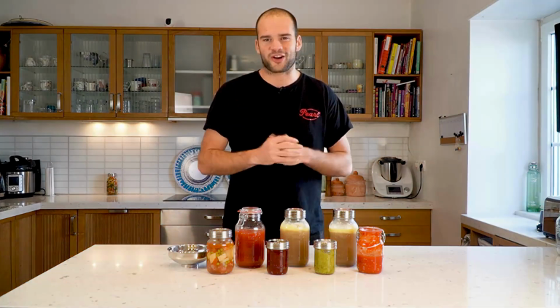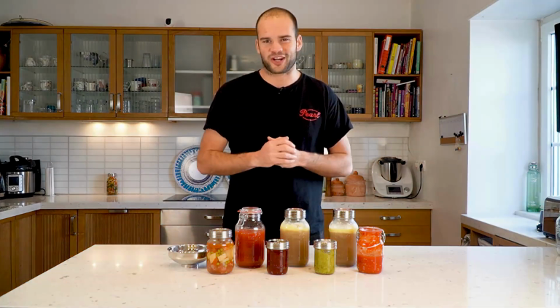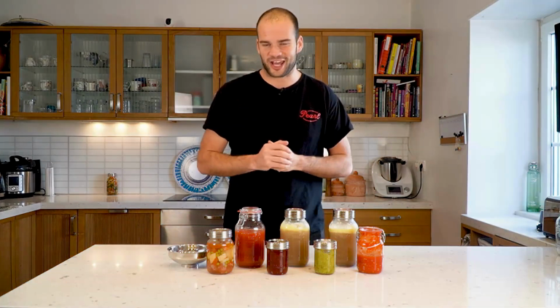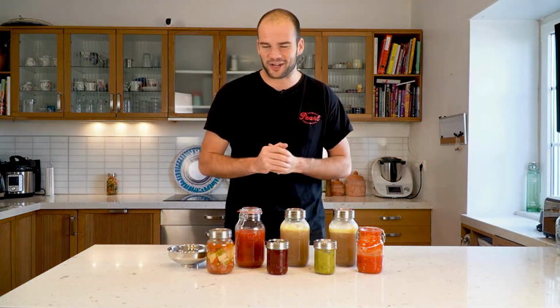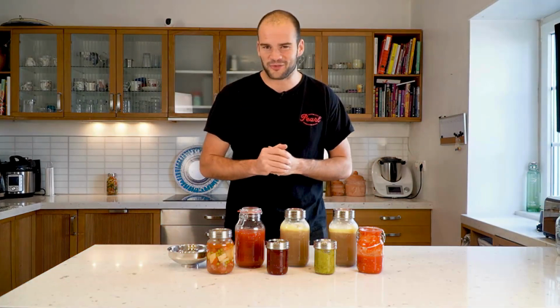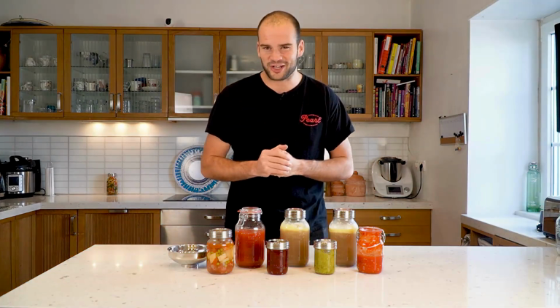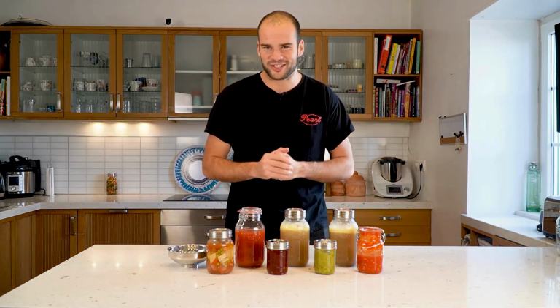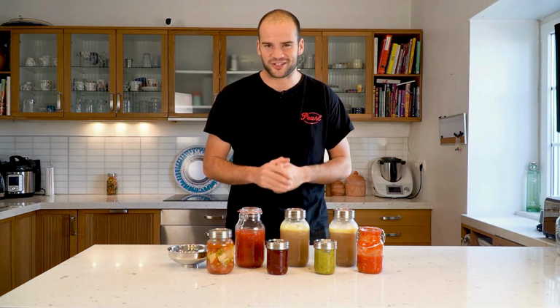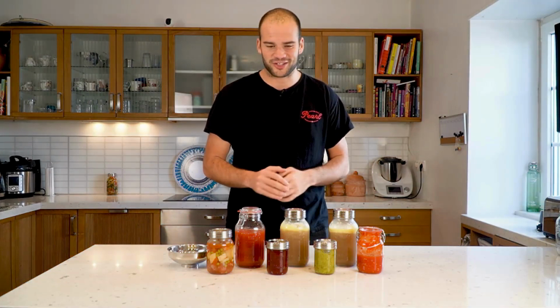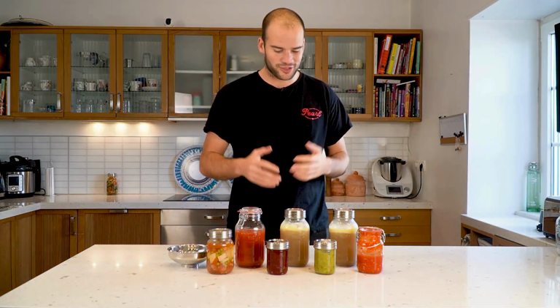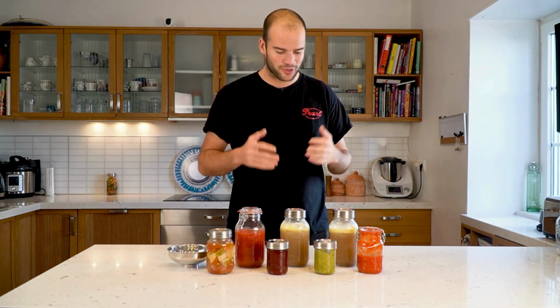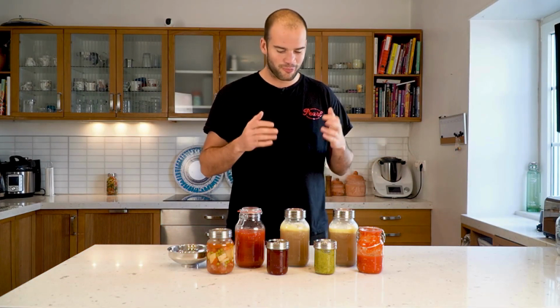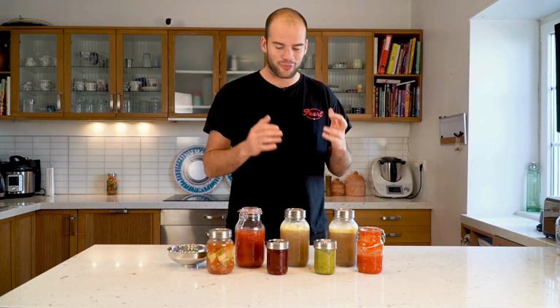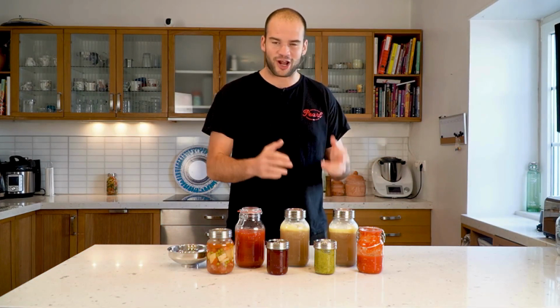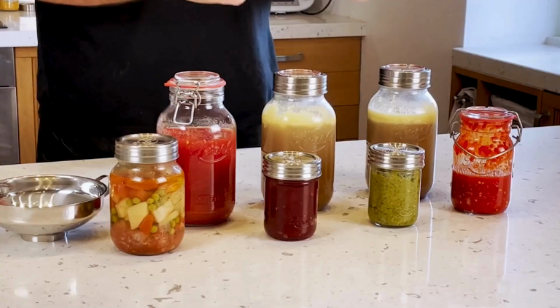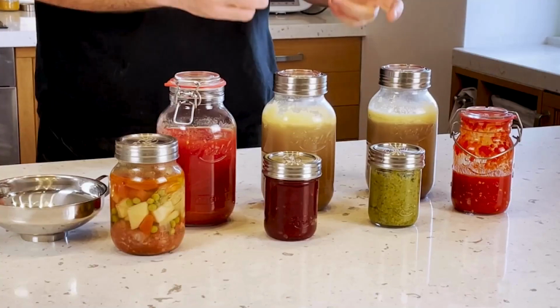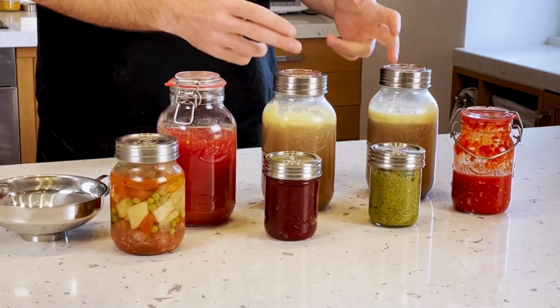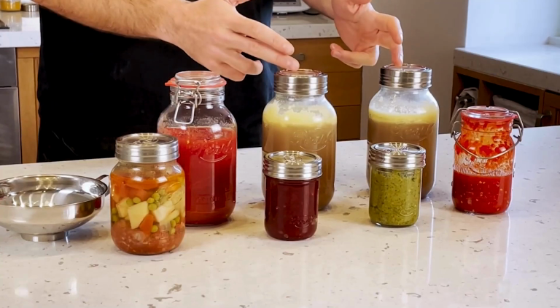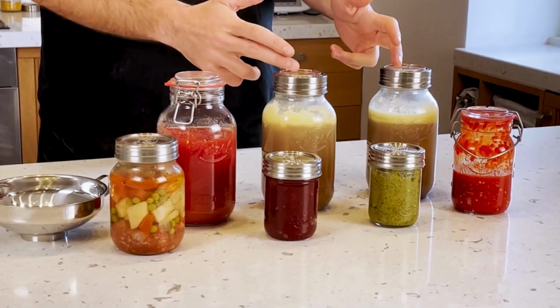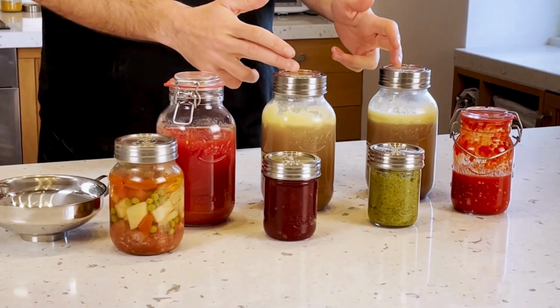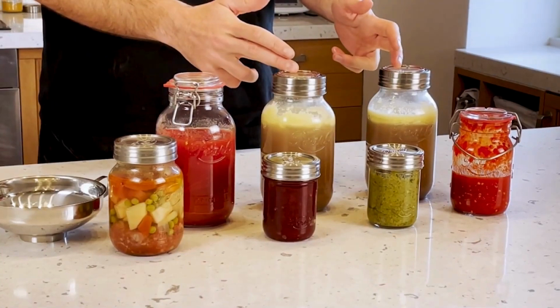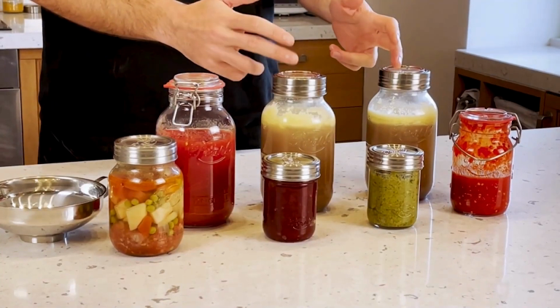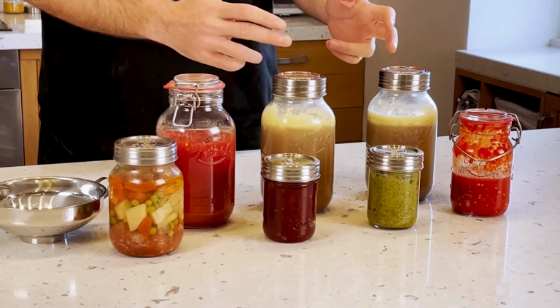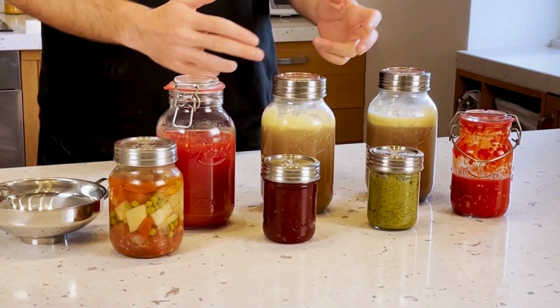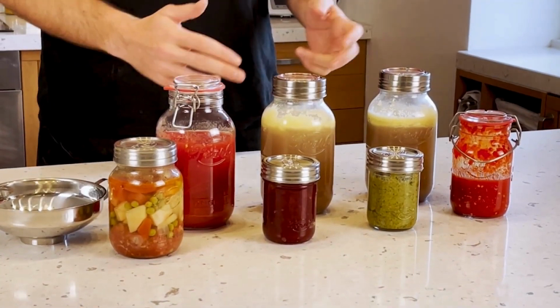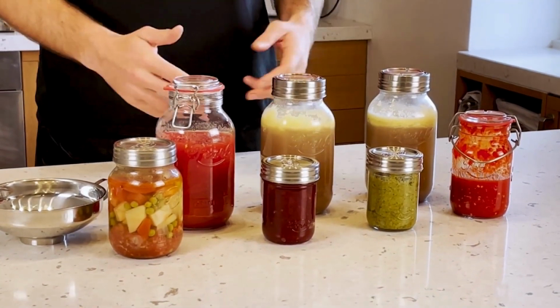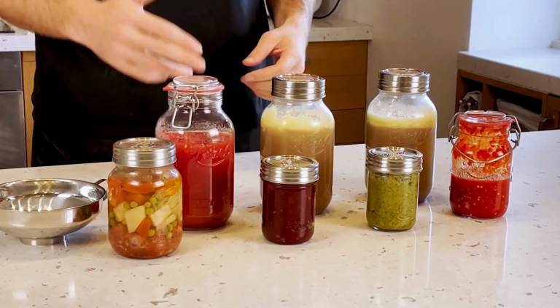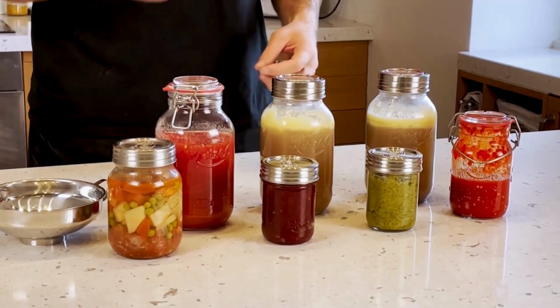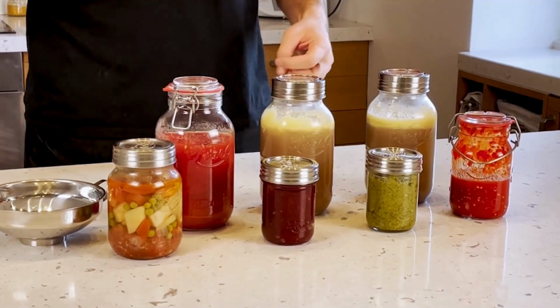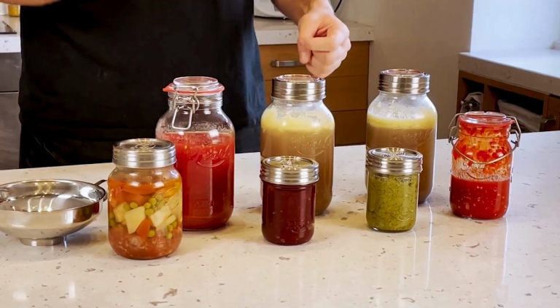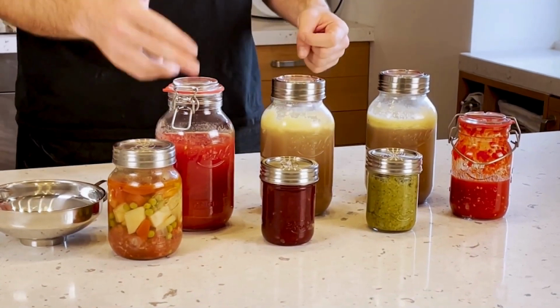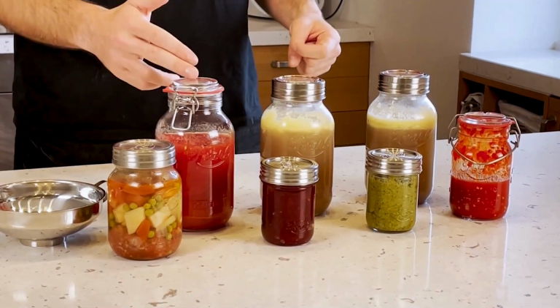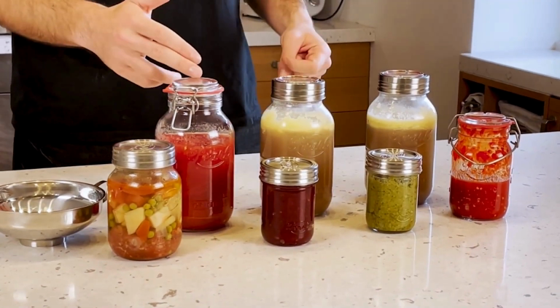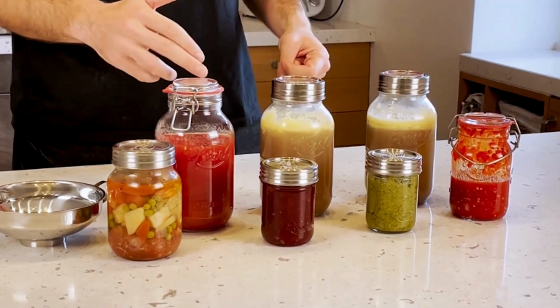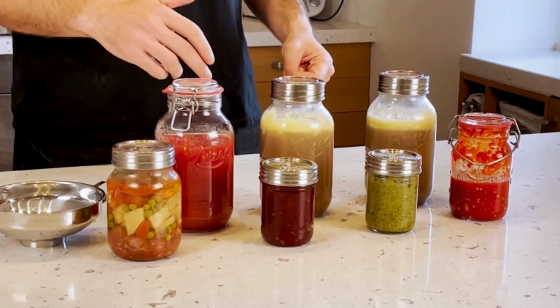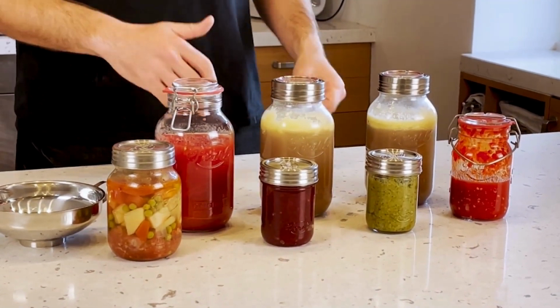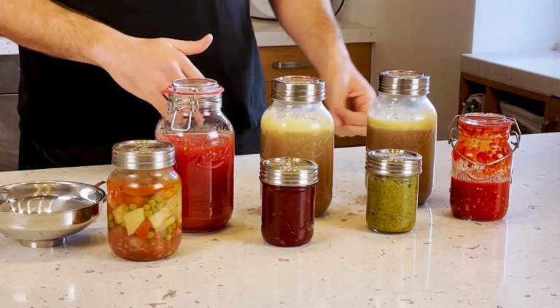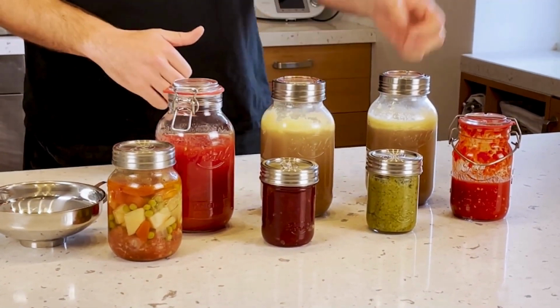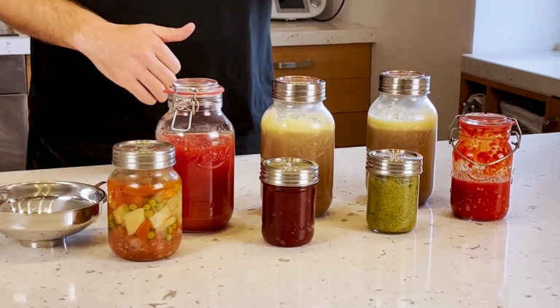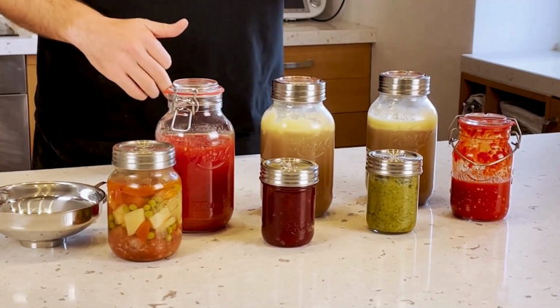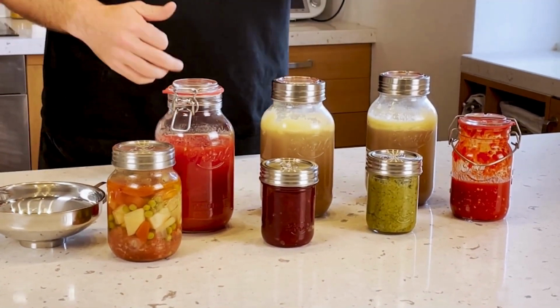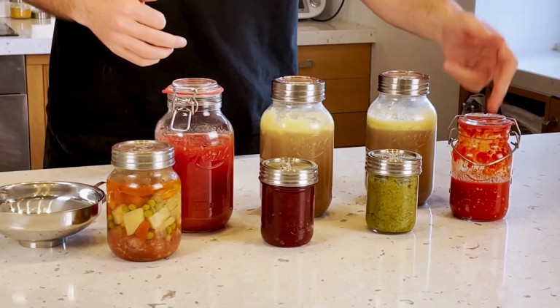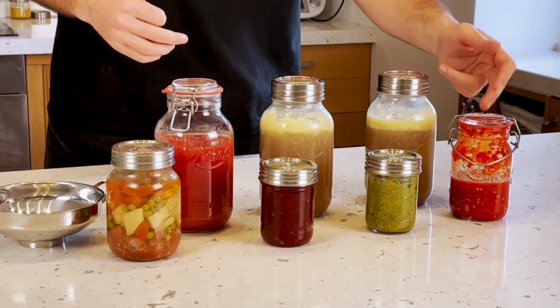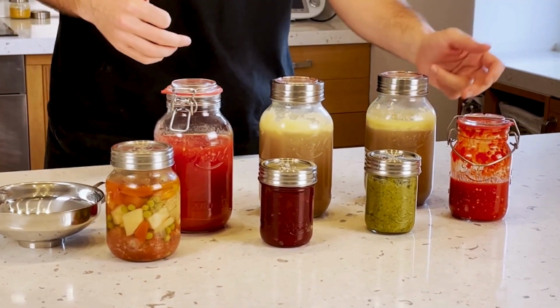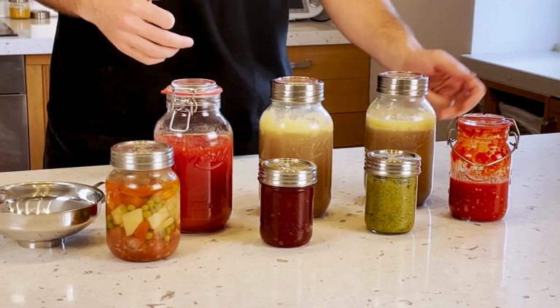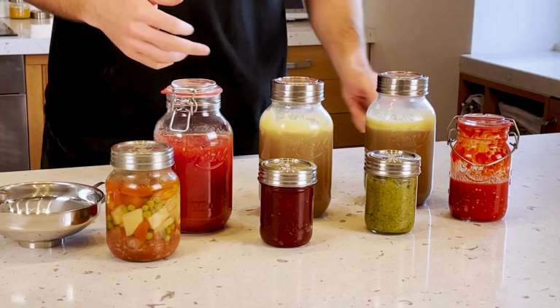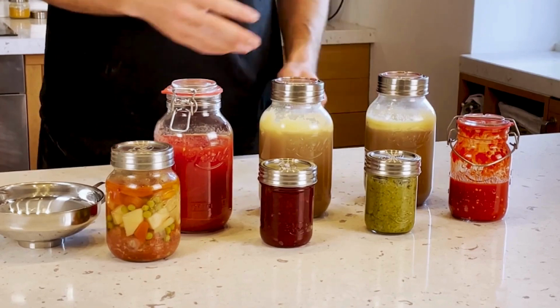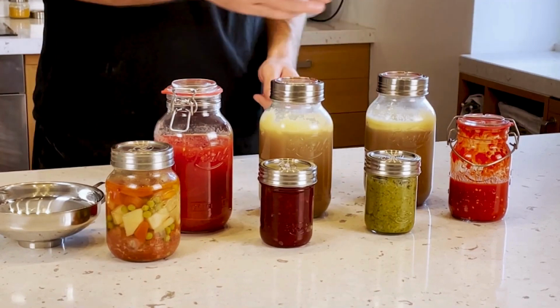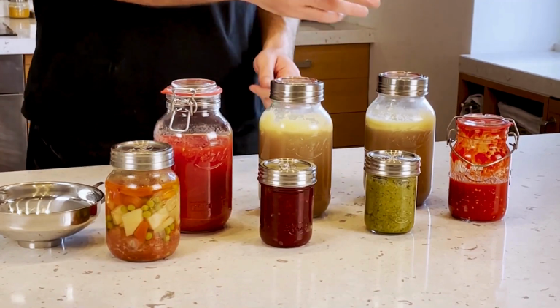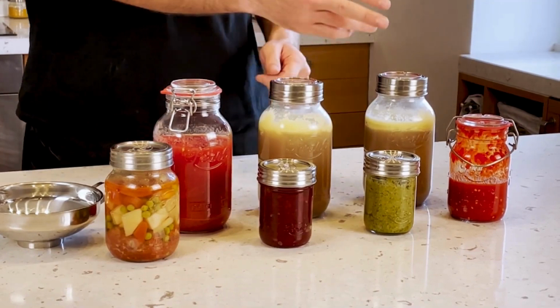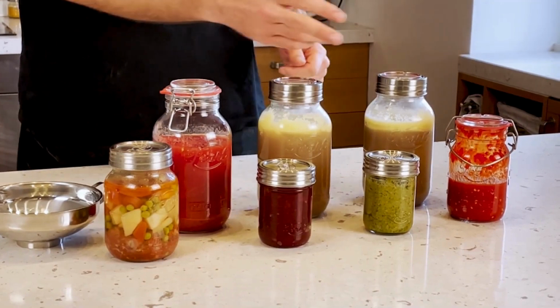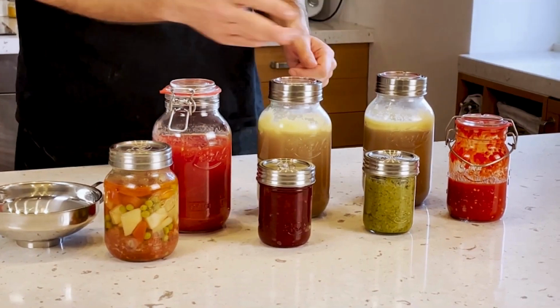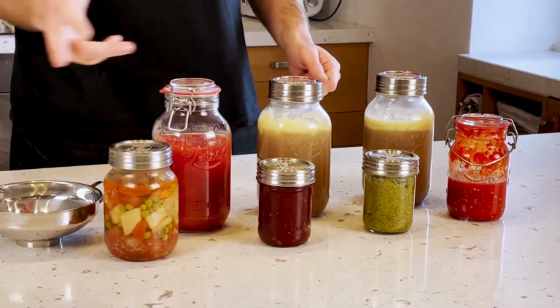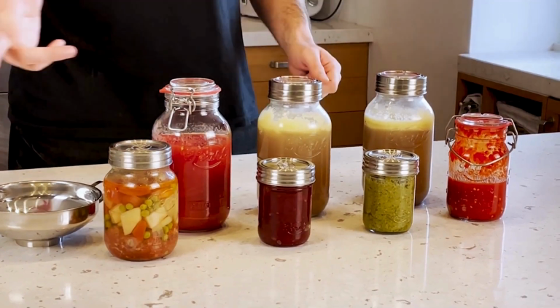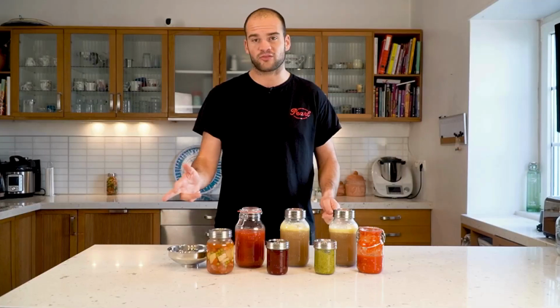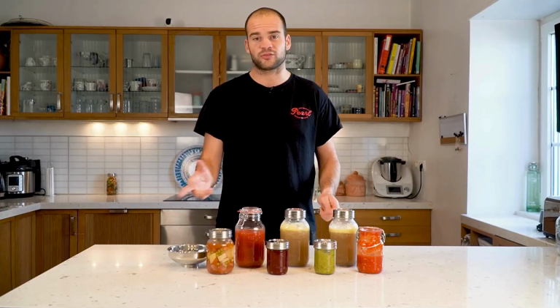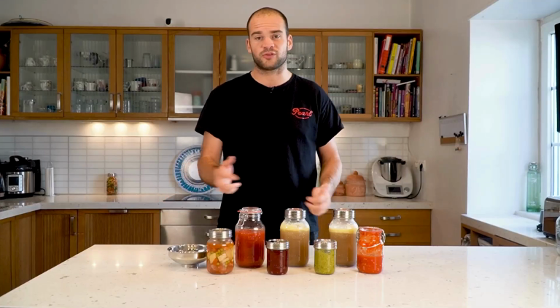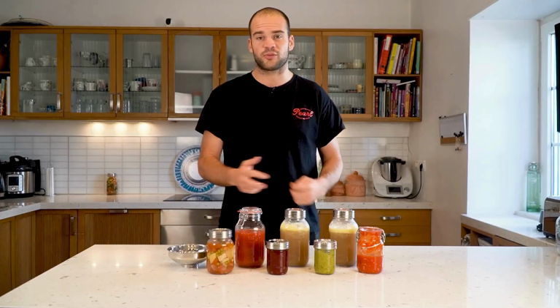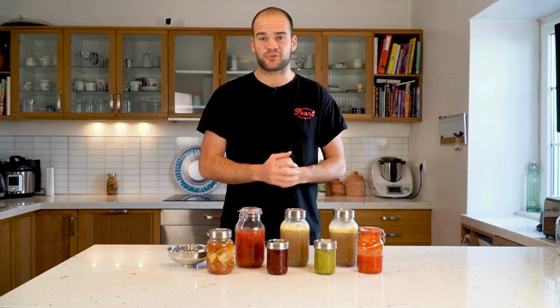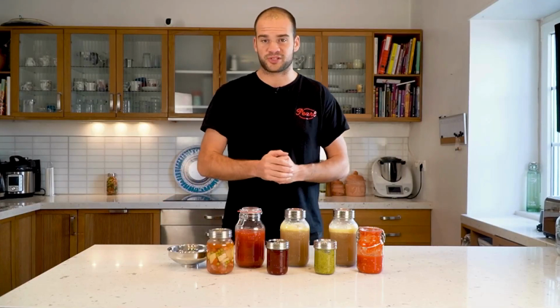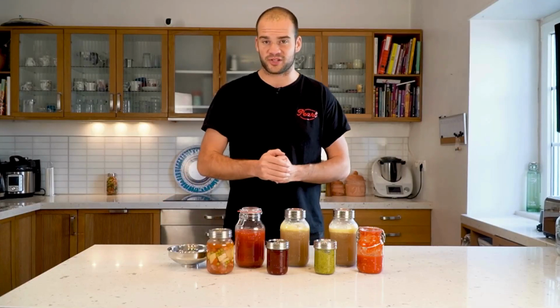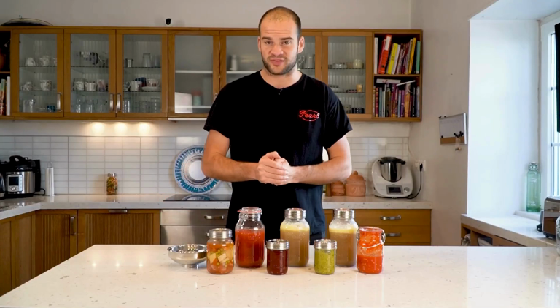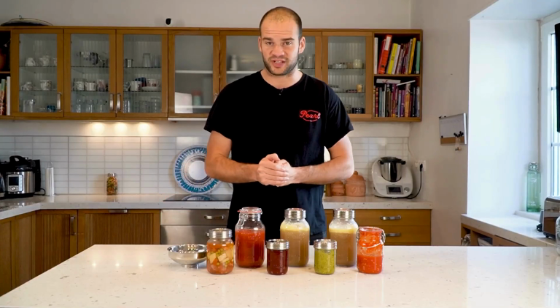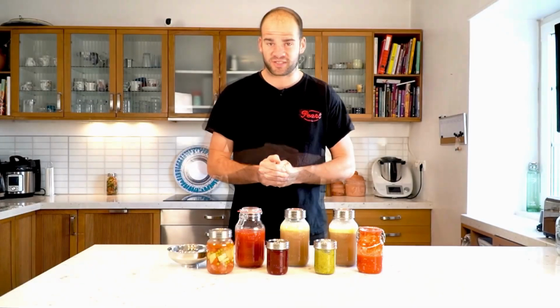Our canning range is comprised by our Sunny Cap, Classic Swing, Mariposa and our Luna Preservings.